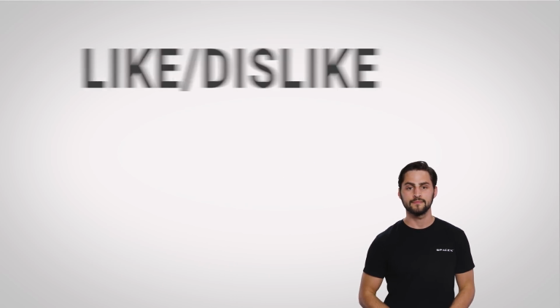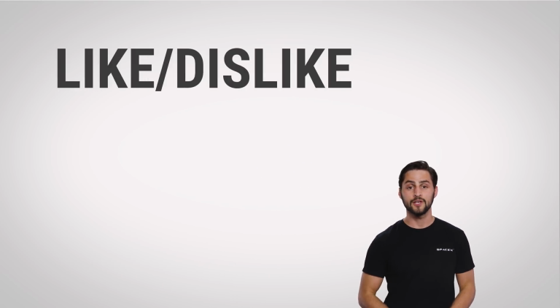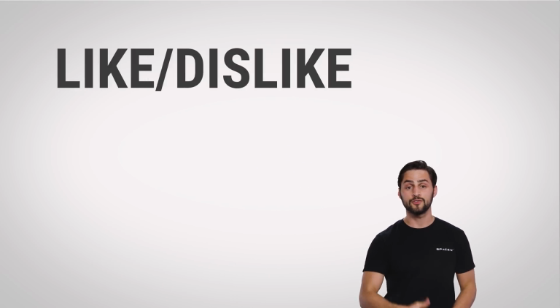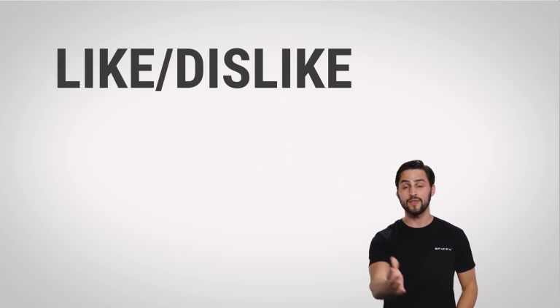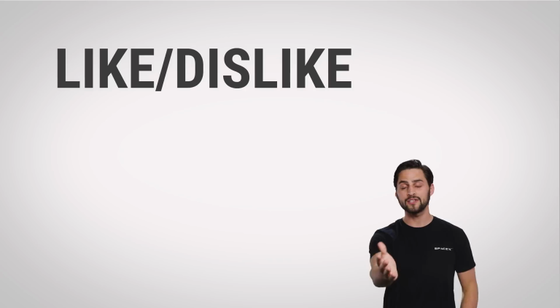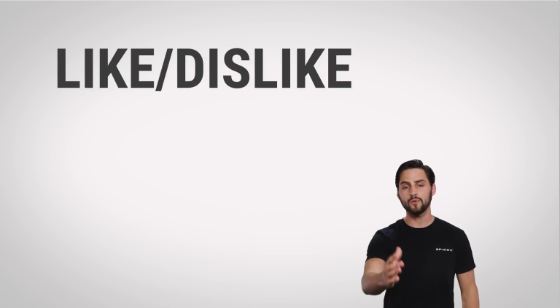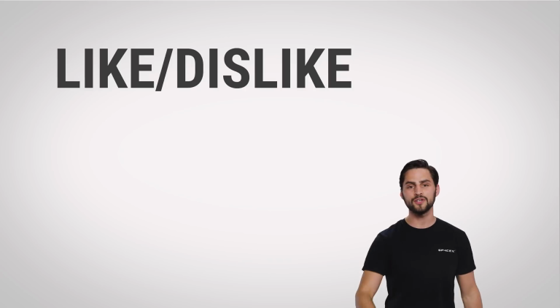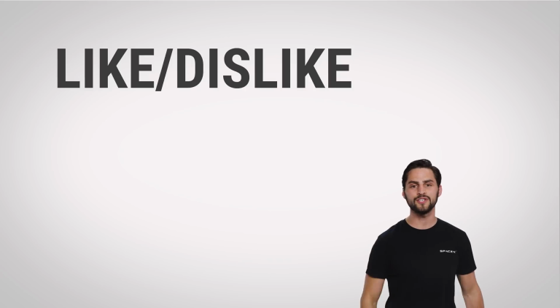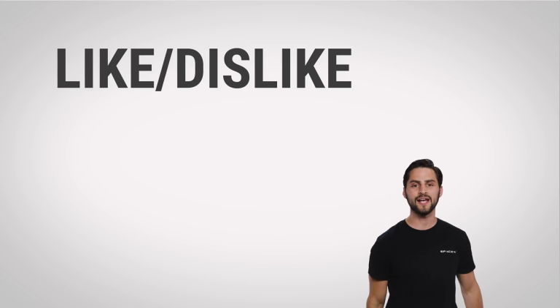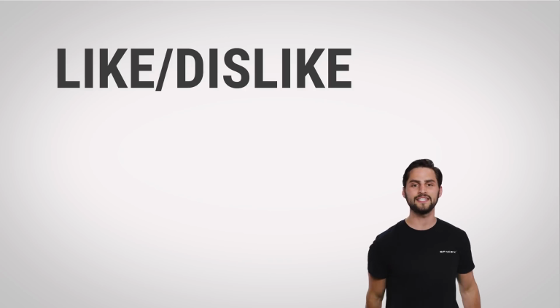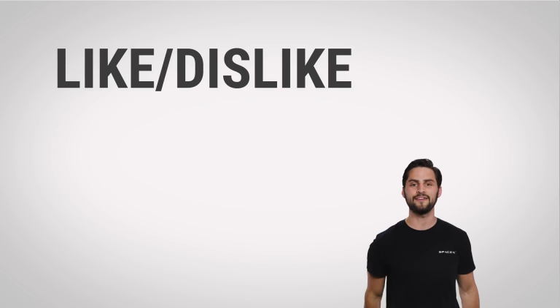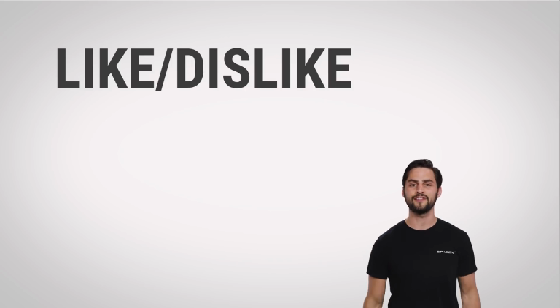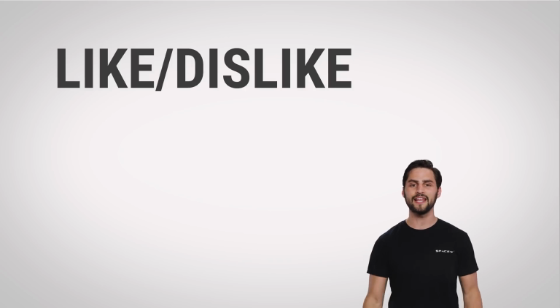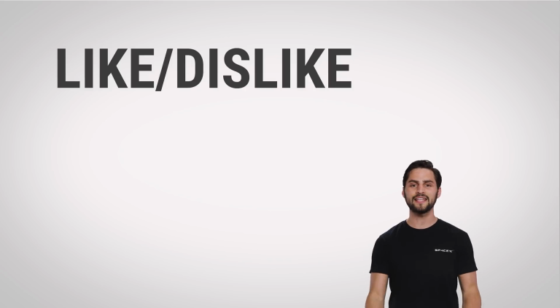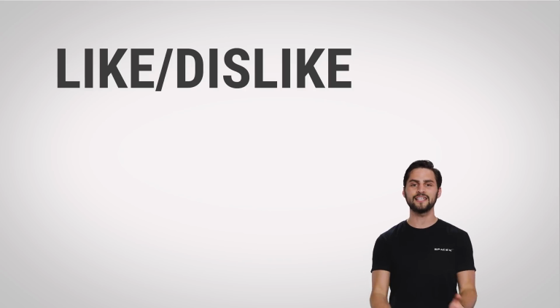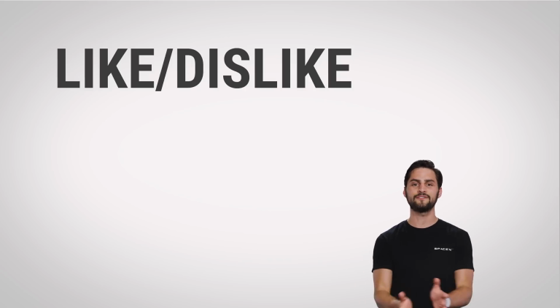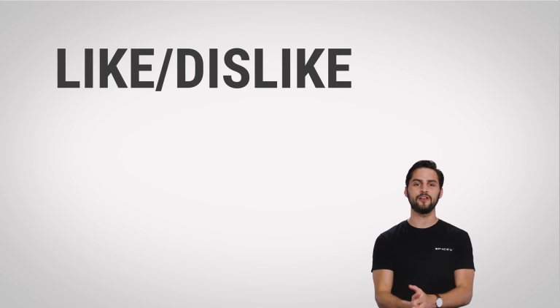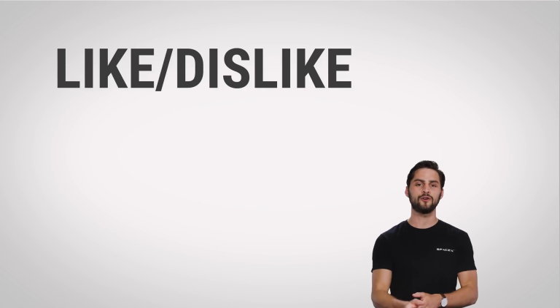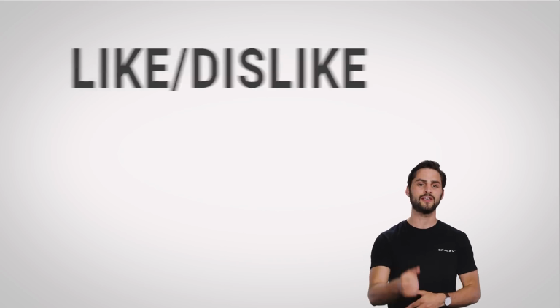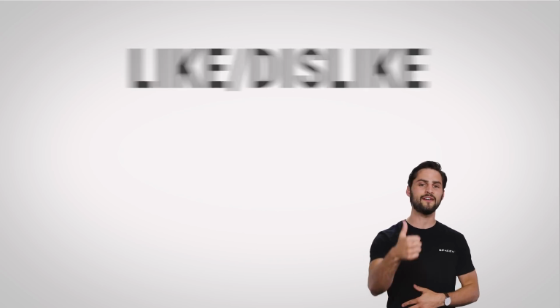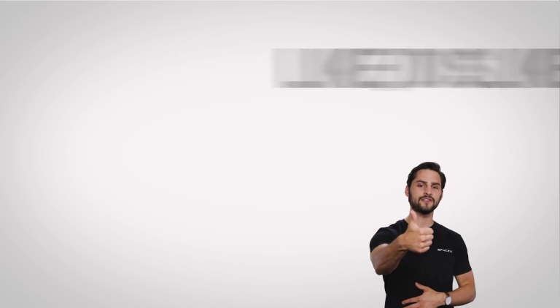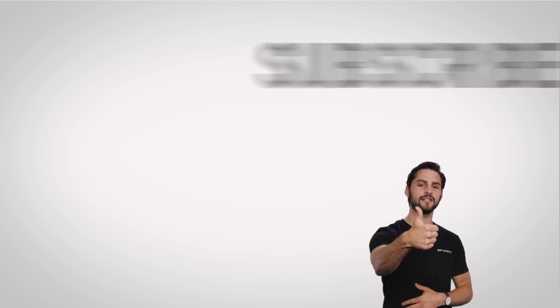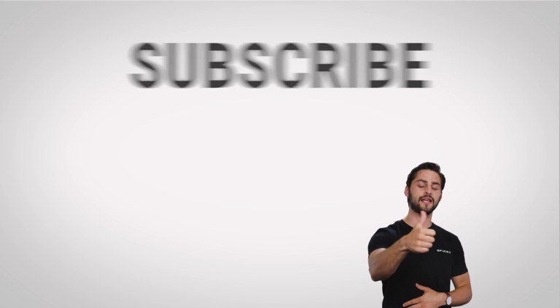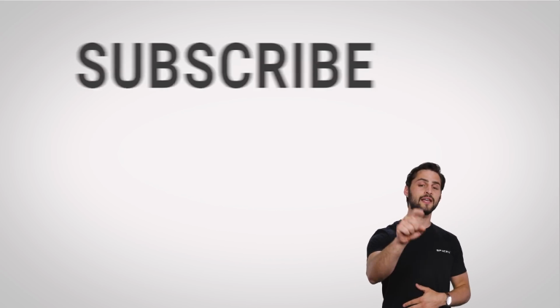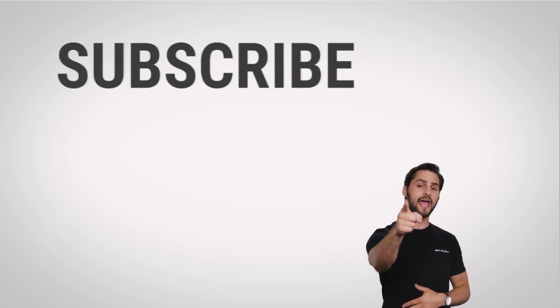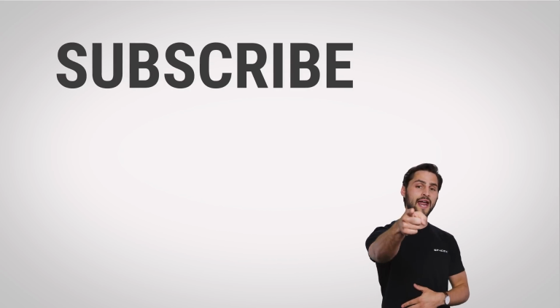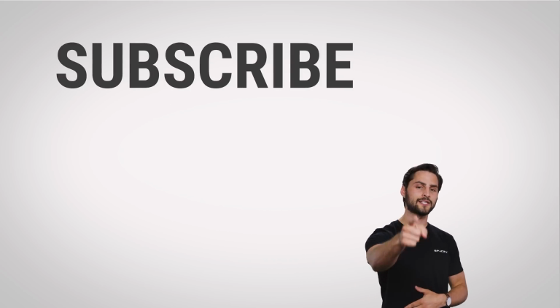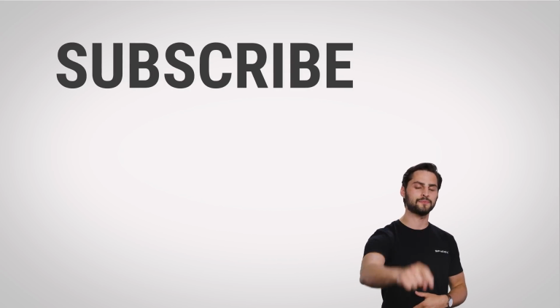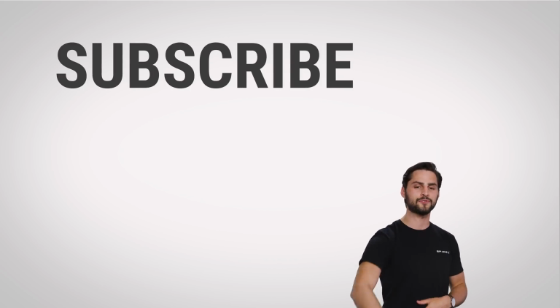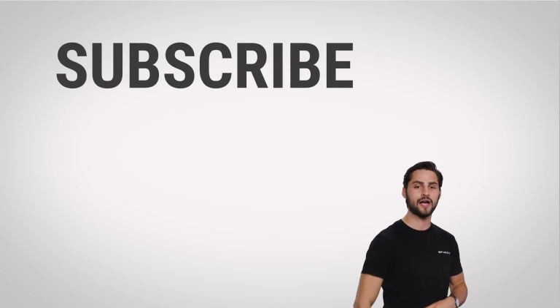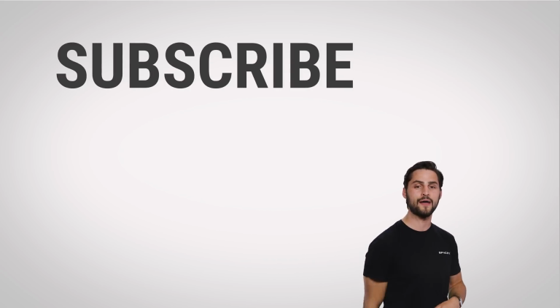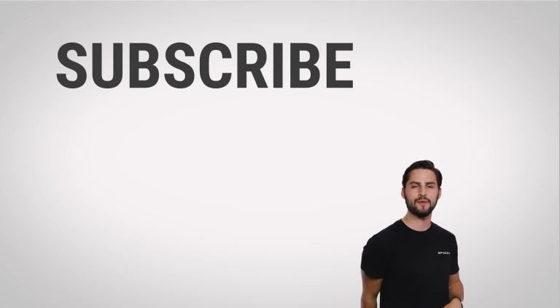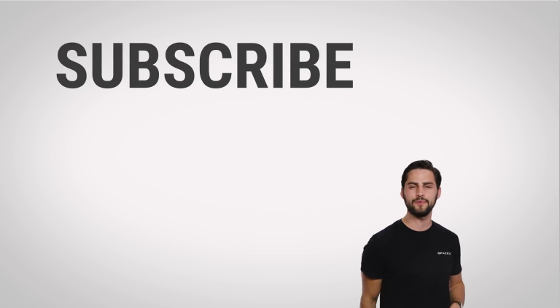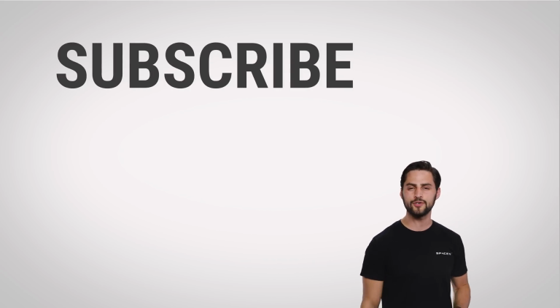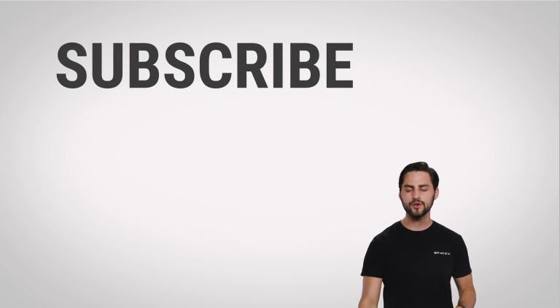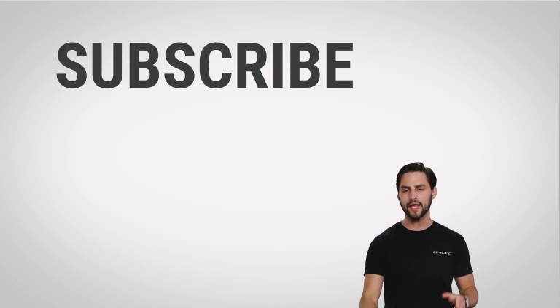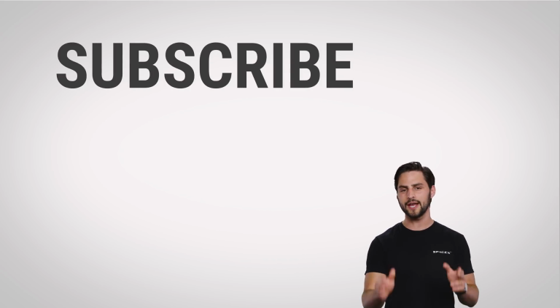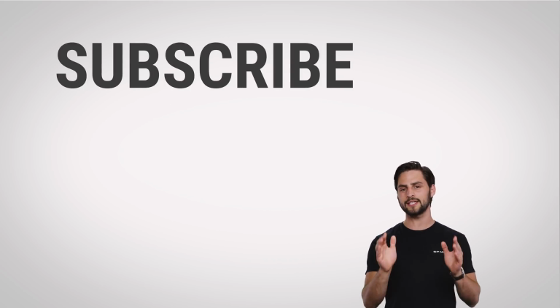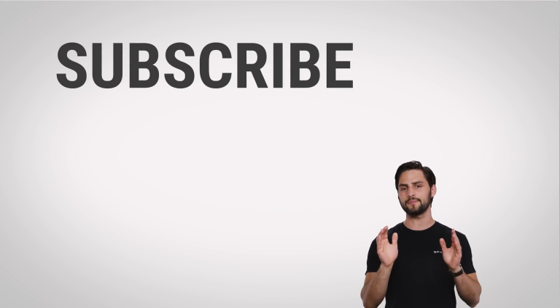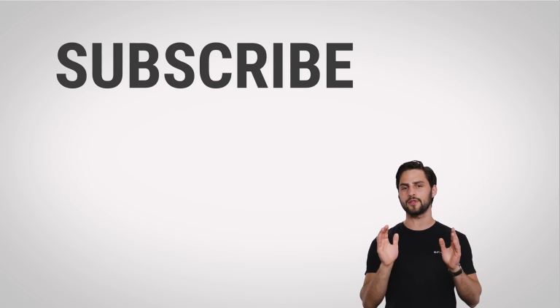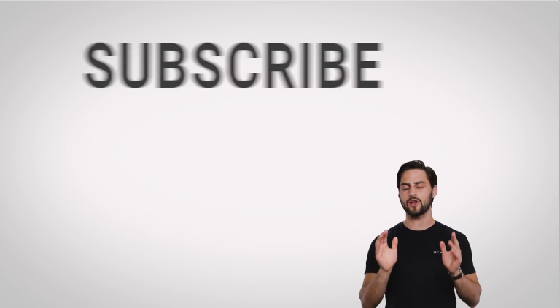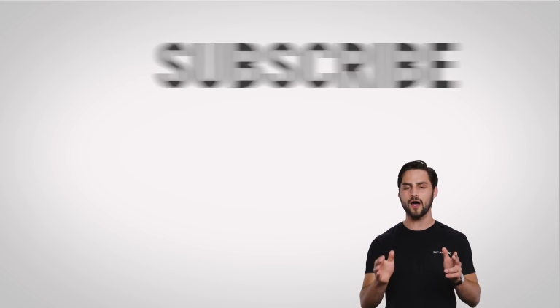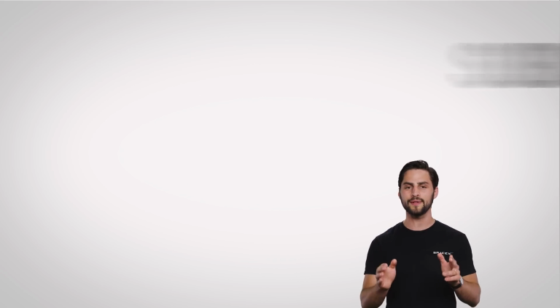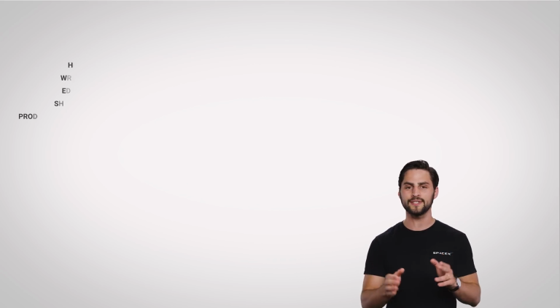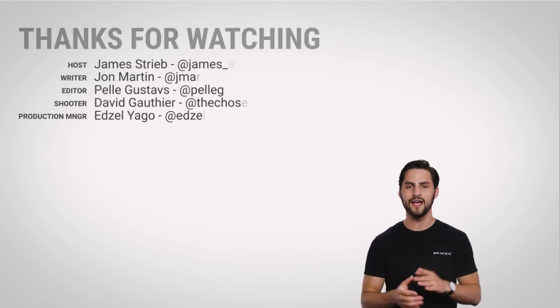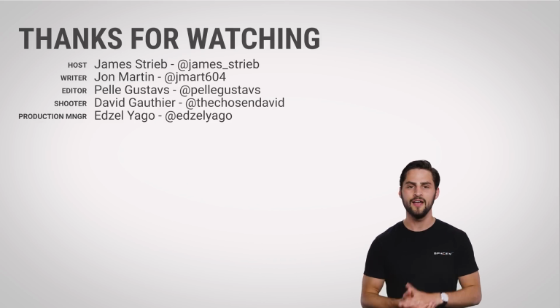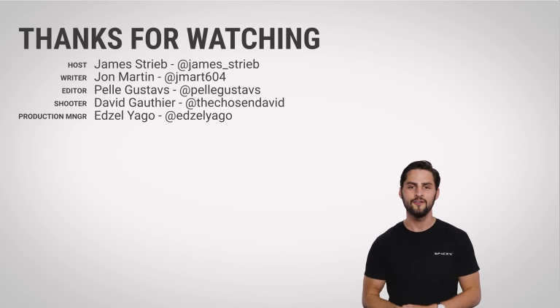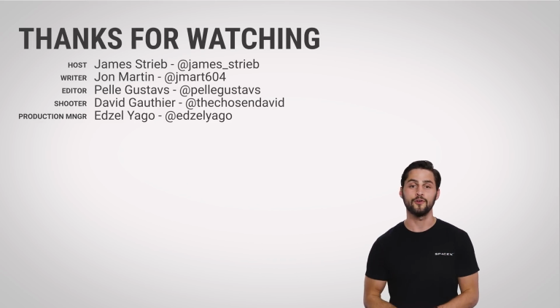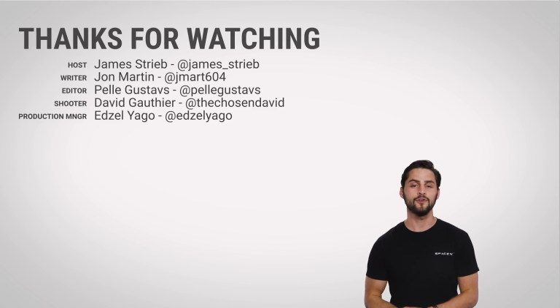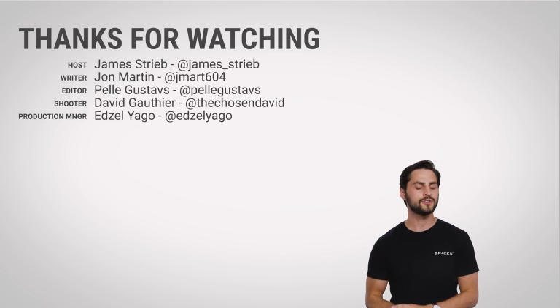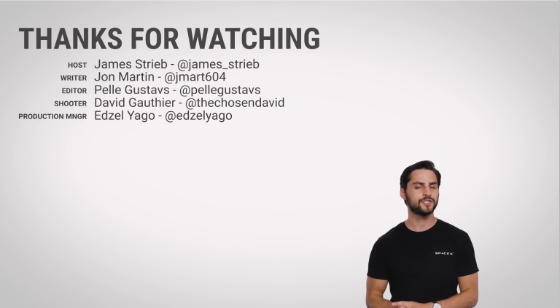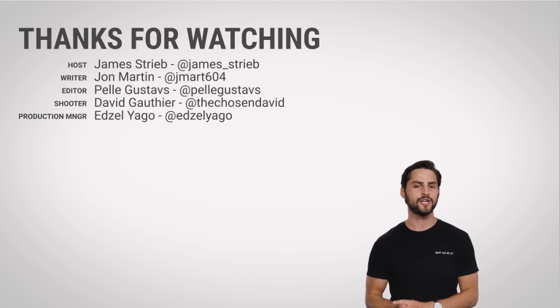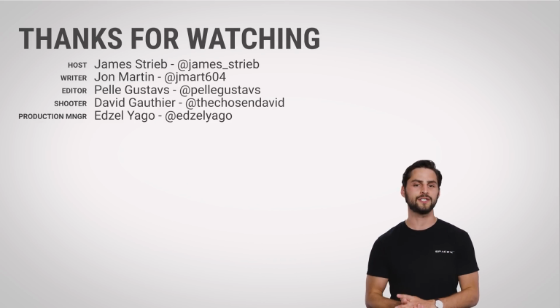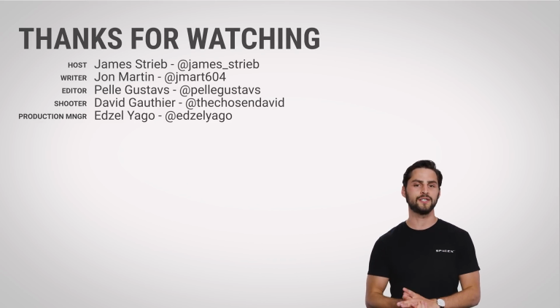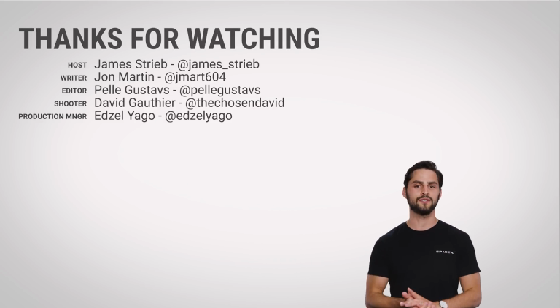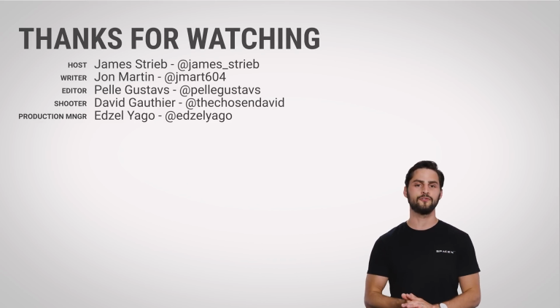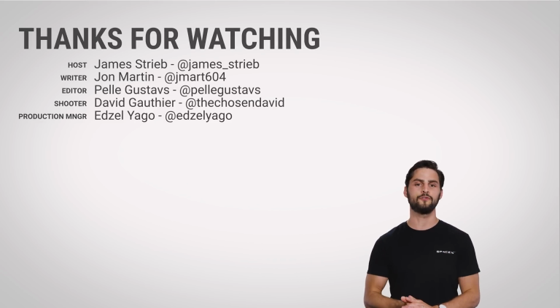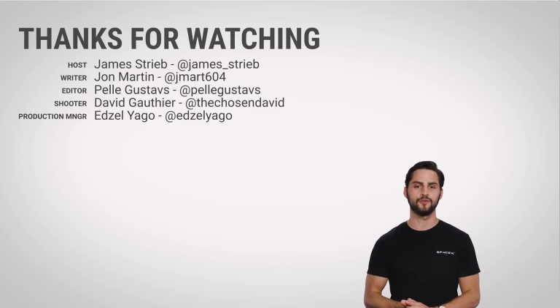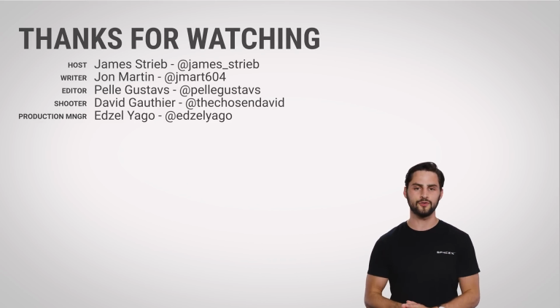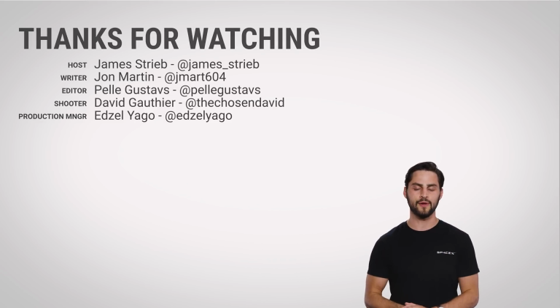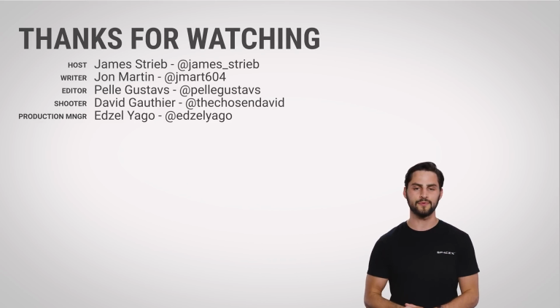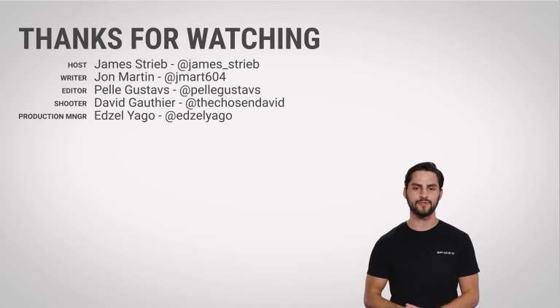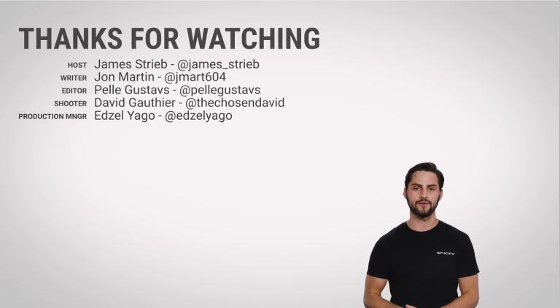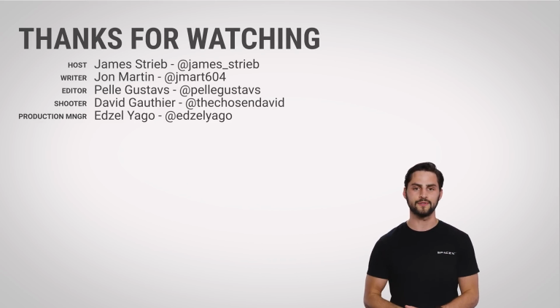Thanks for watching, guys. If you liked this video, give us a like and a subscribe, and be sure to hit us up in the comments with your suggestions for future episodes.